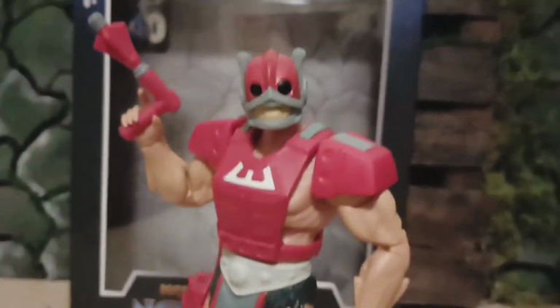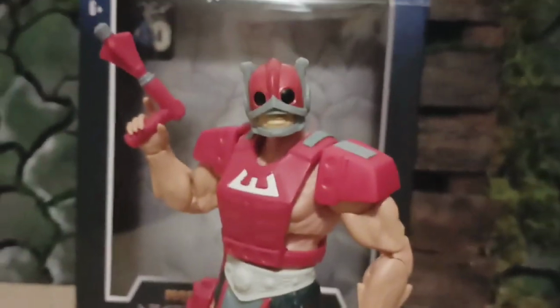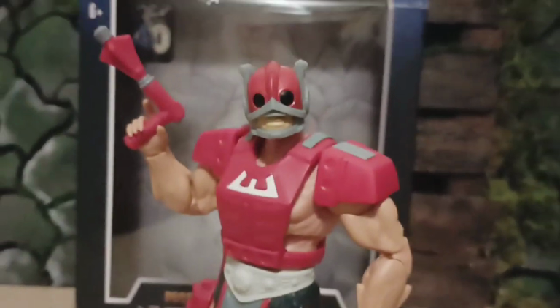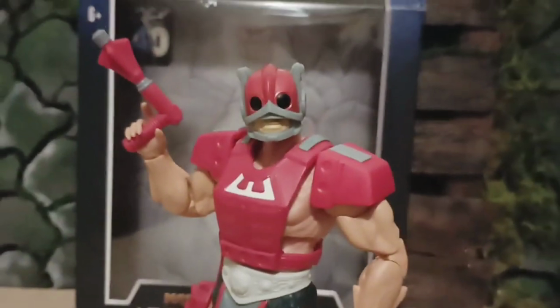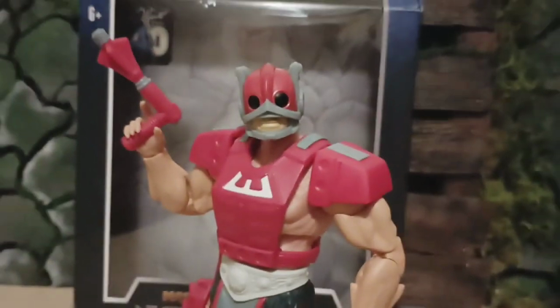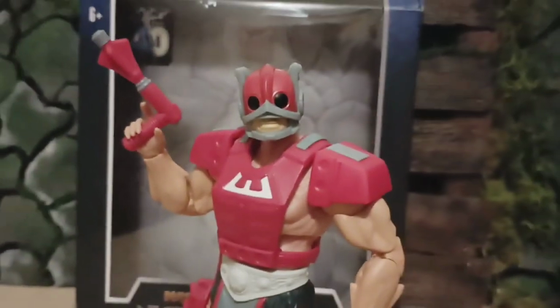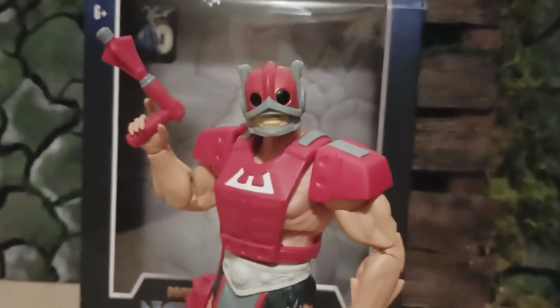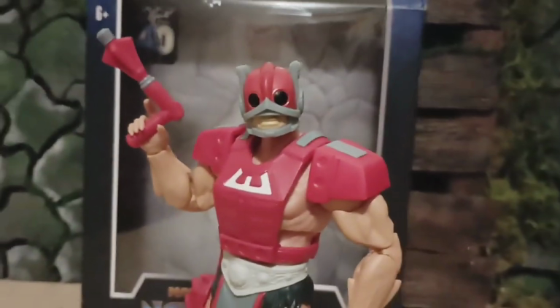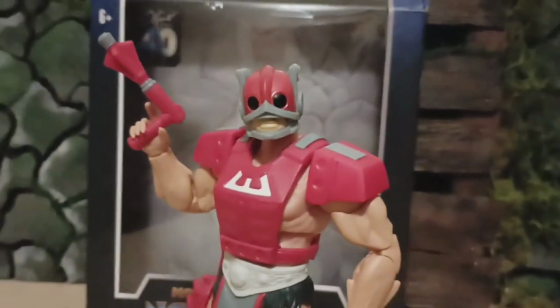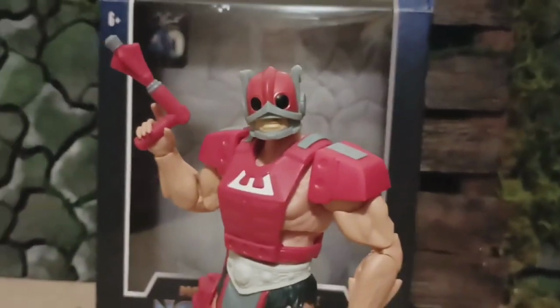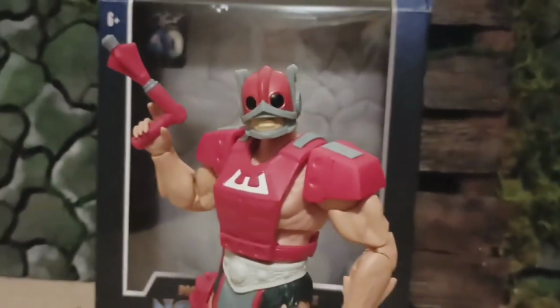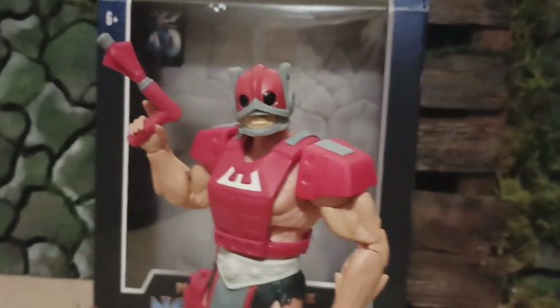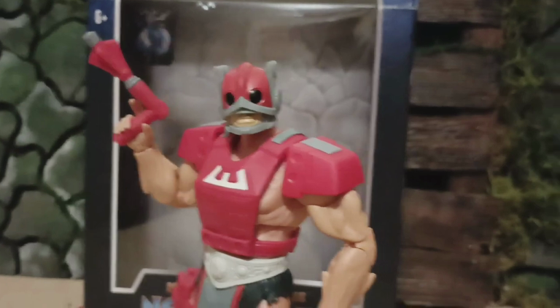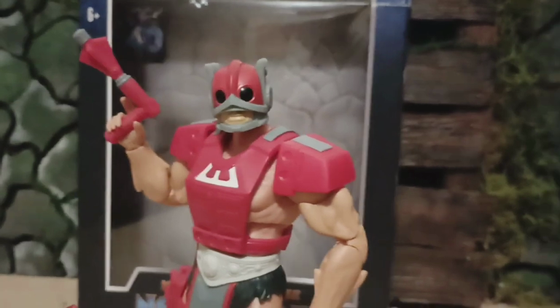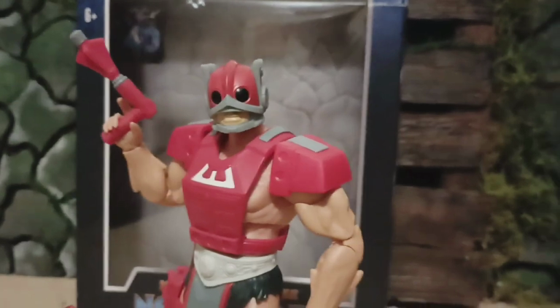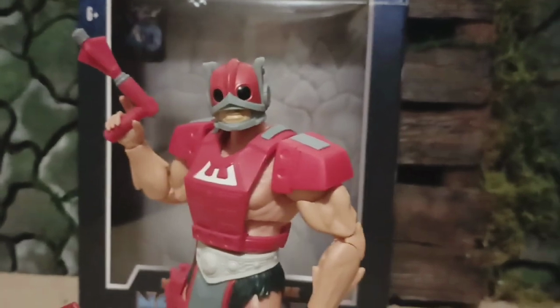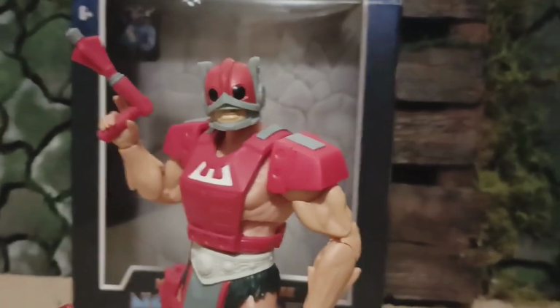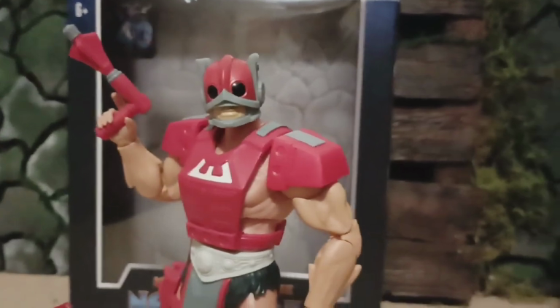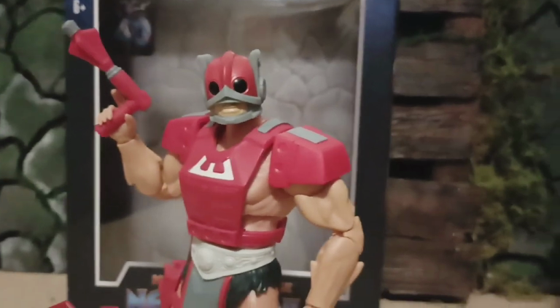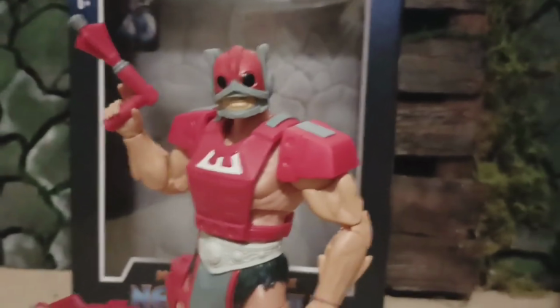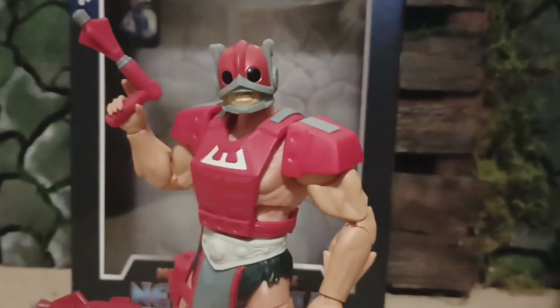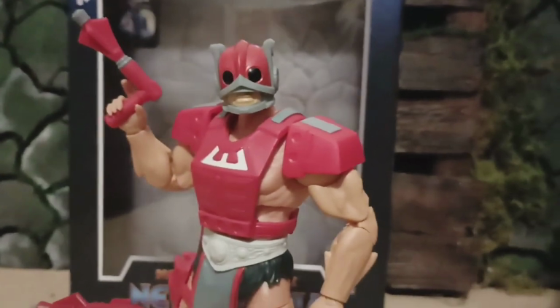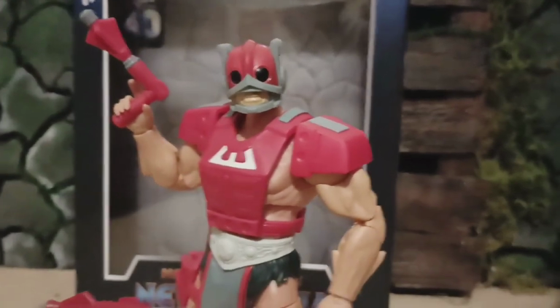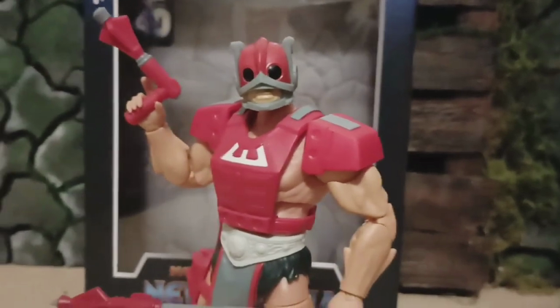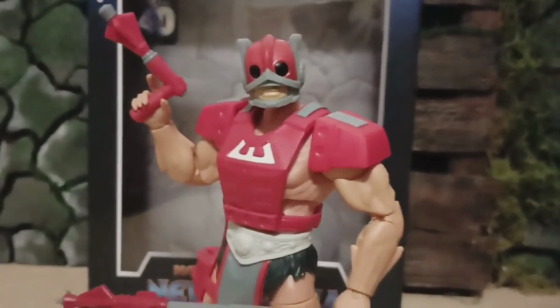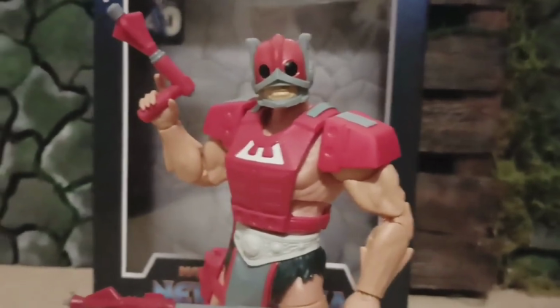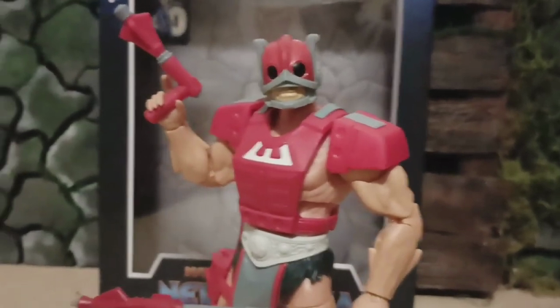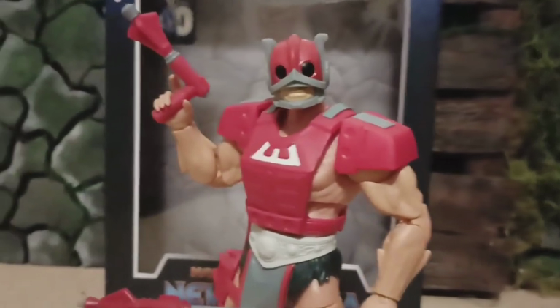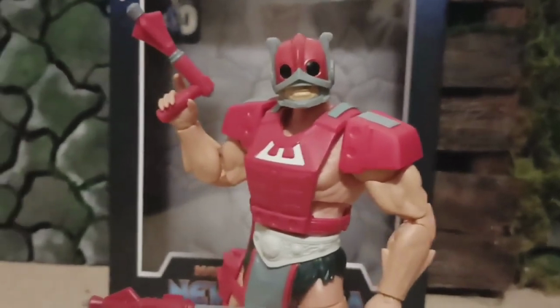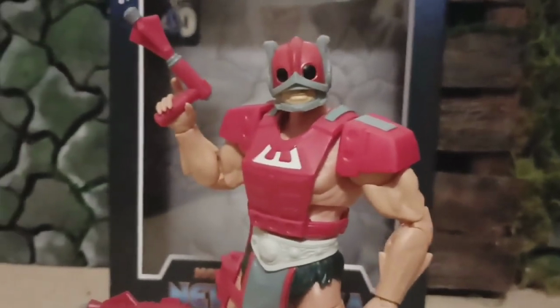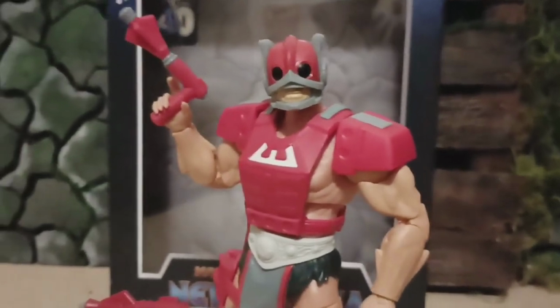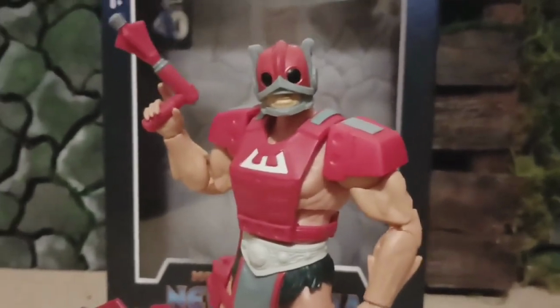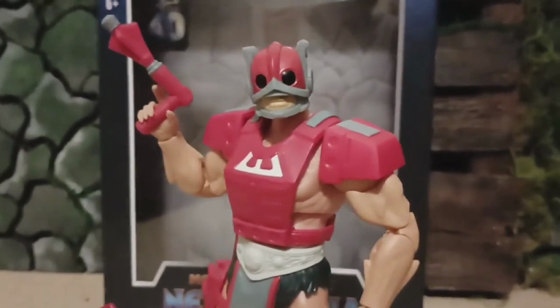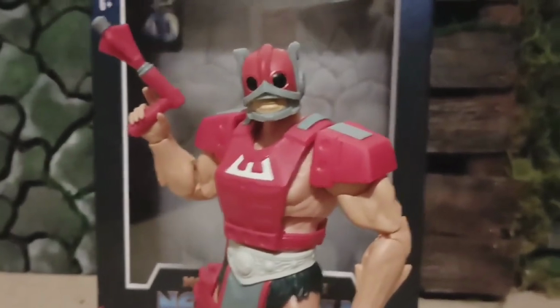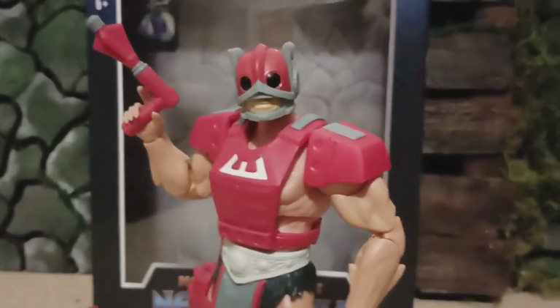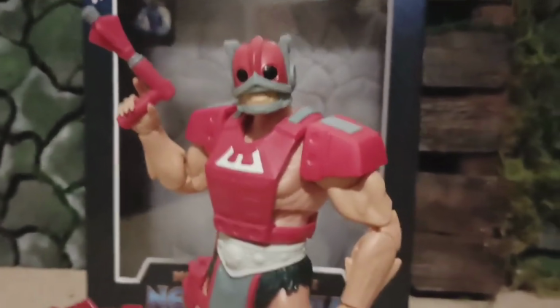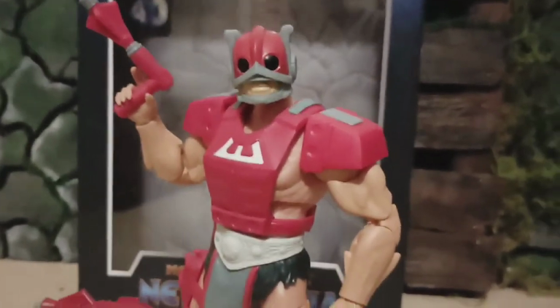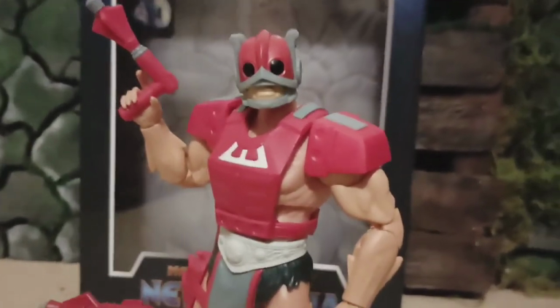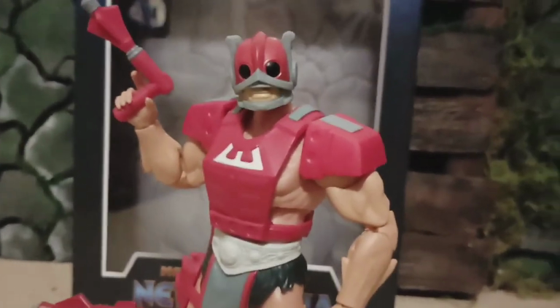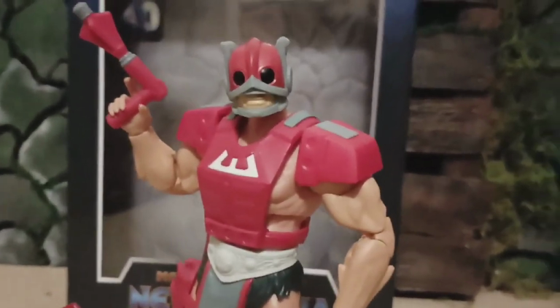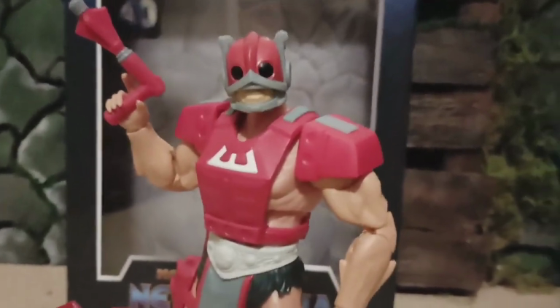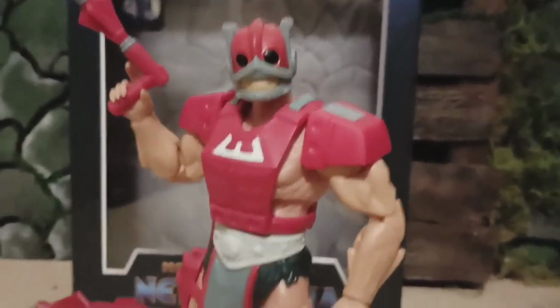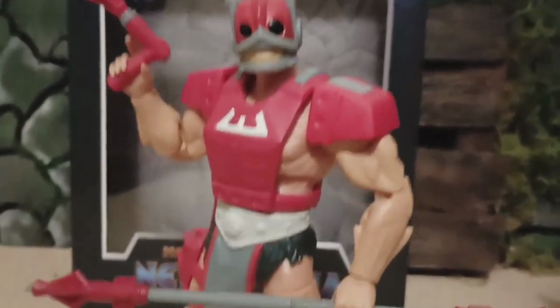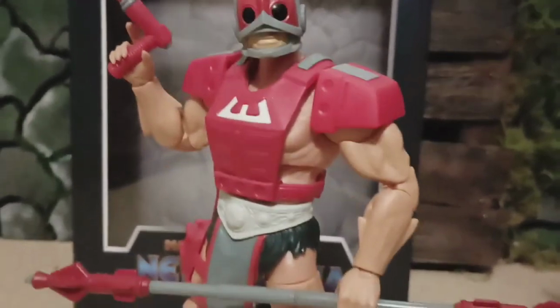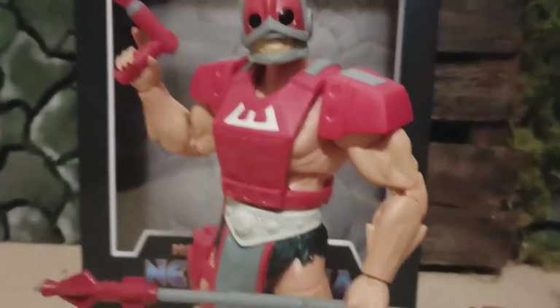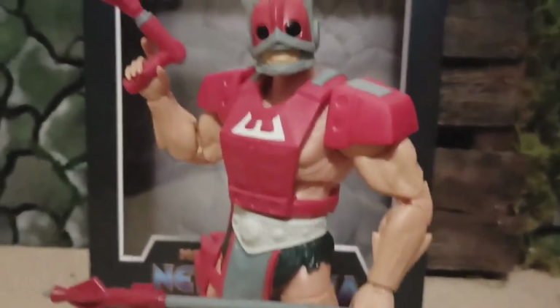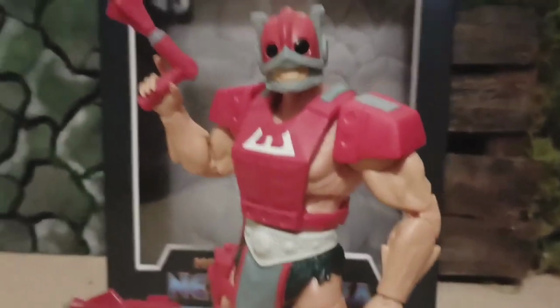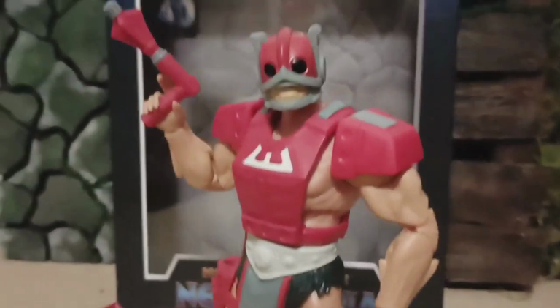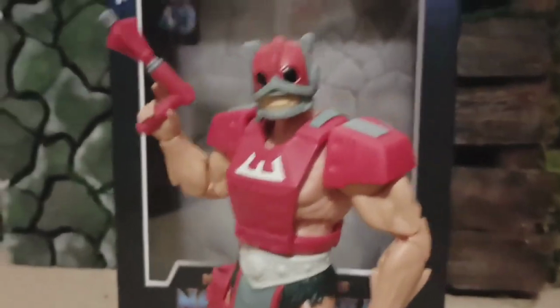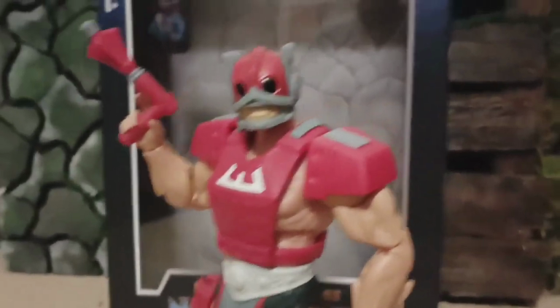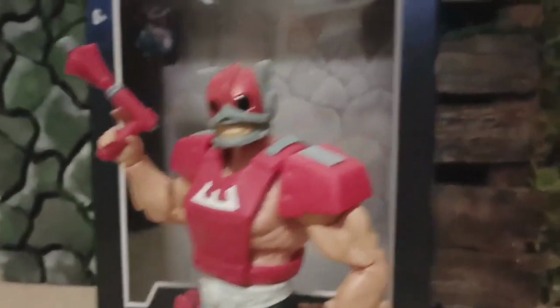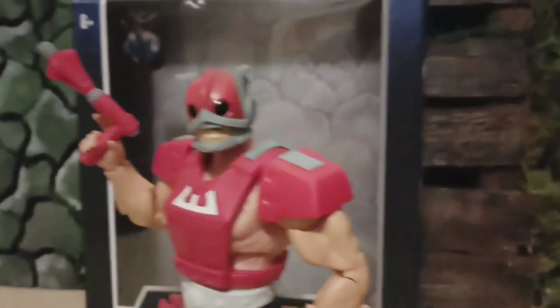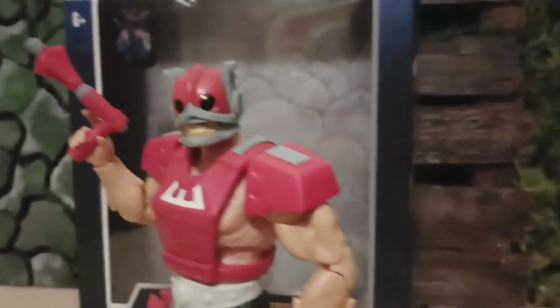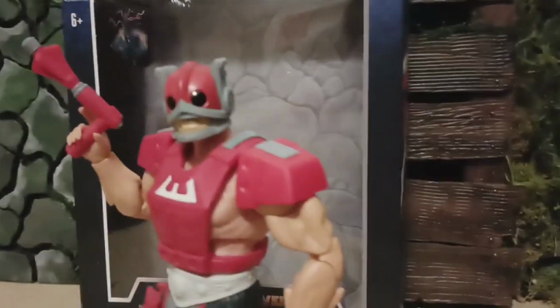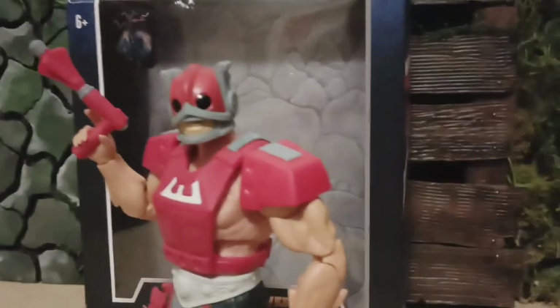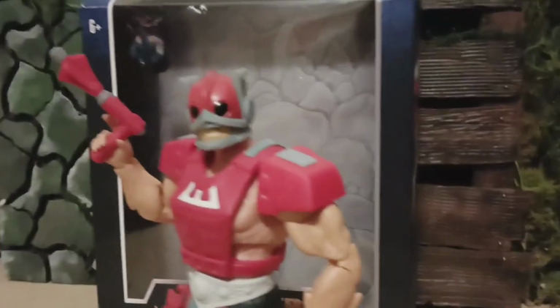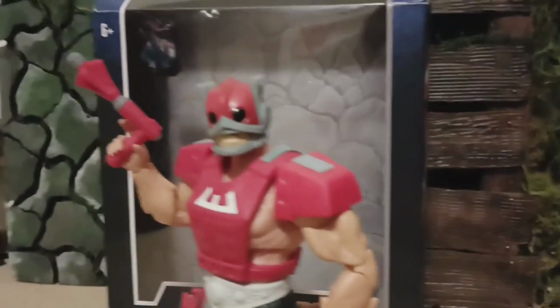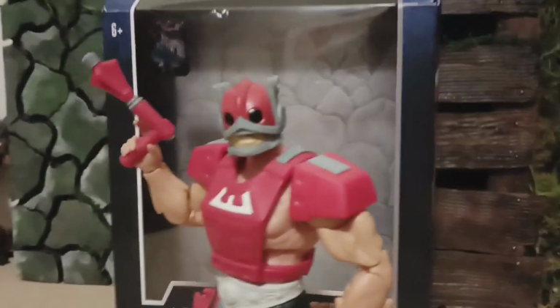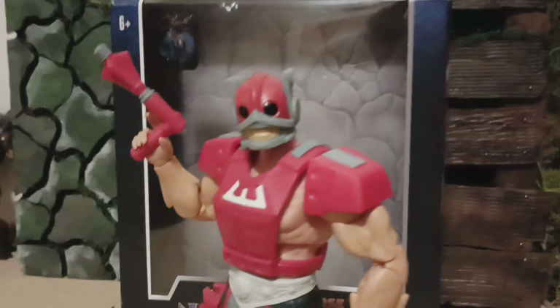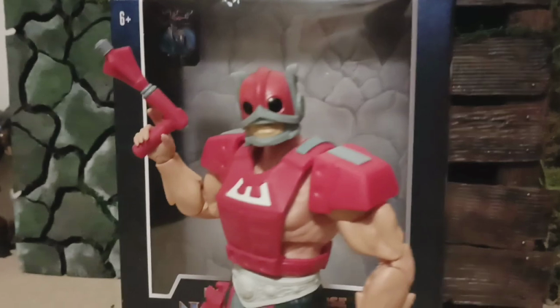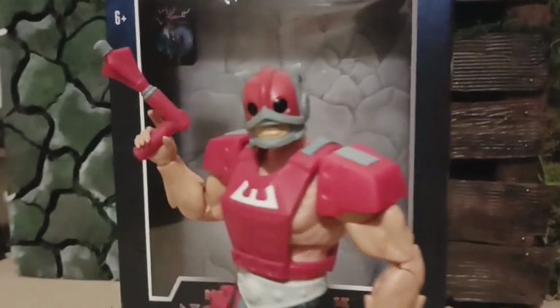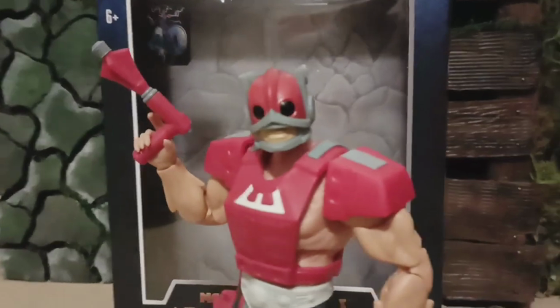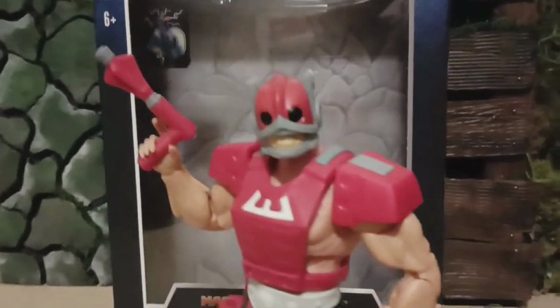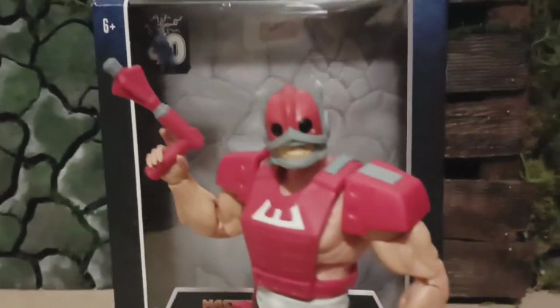He was always a boring figure to me, like he's not even one that I - I don't even think I had him as a kid.